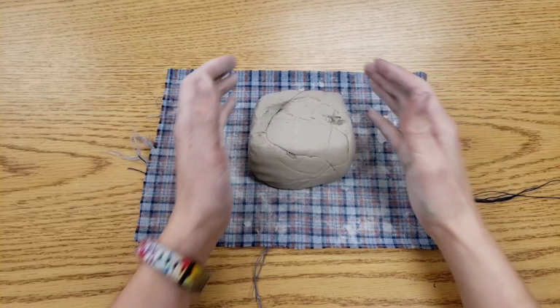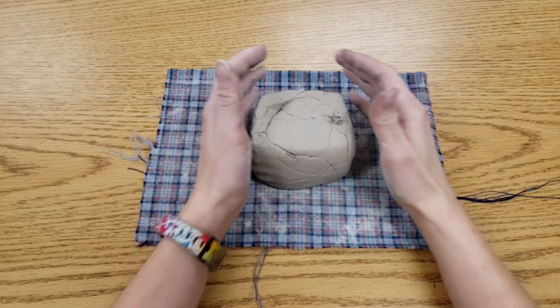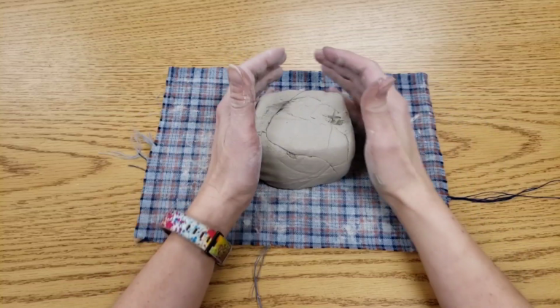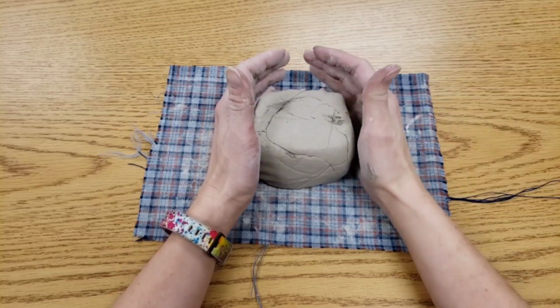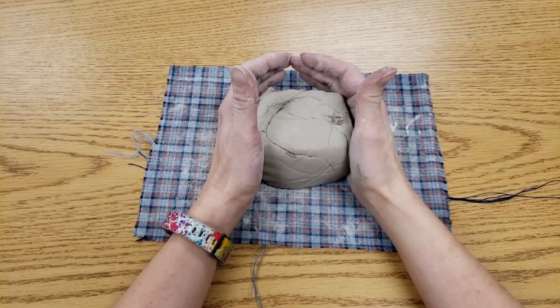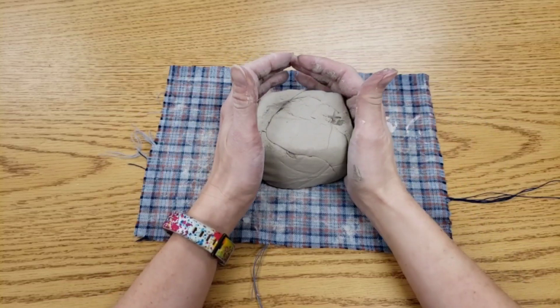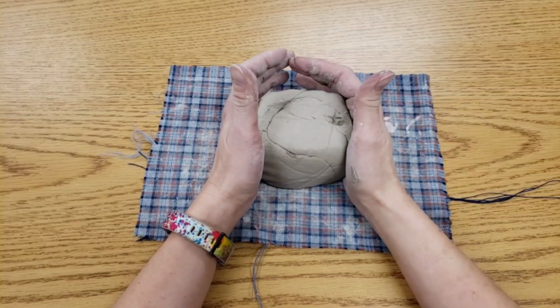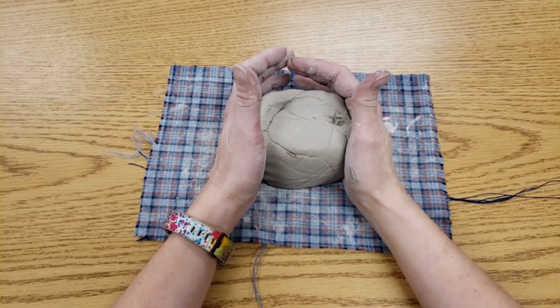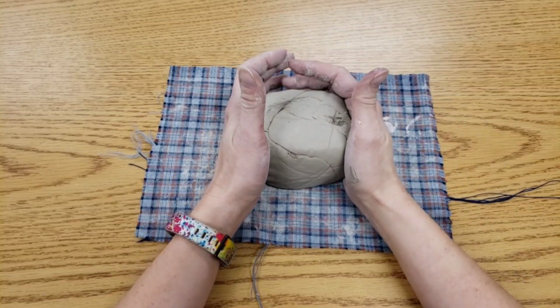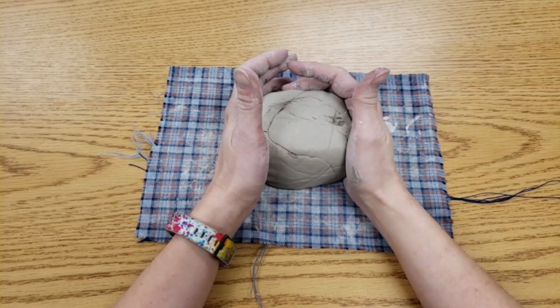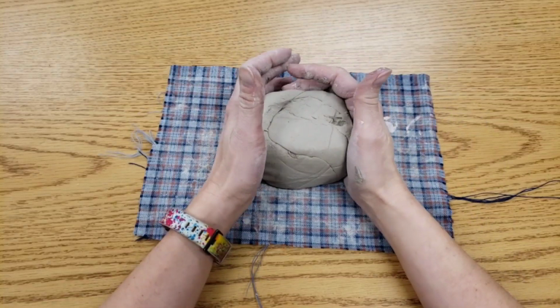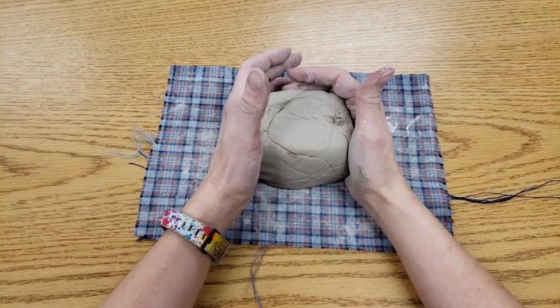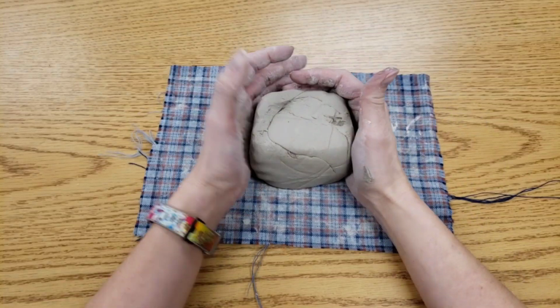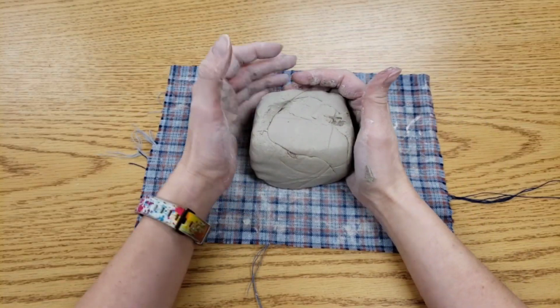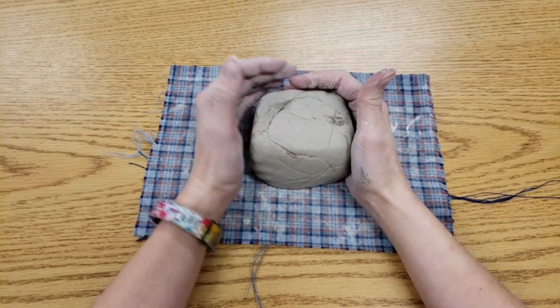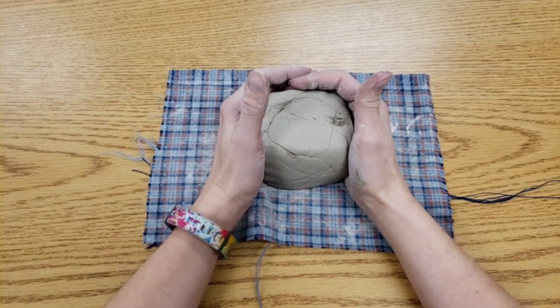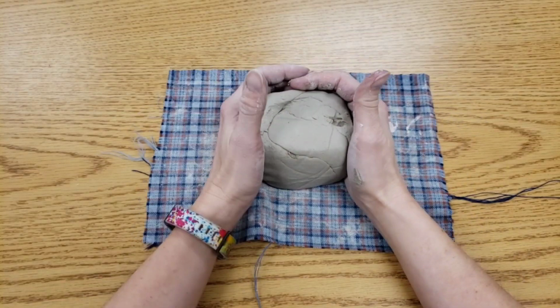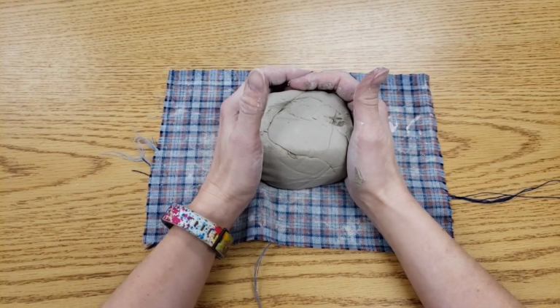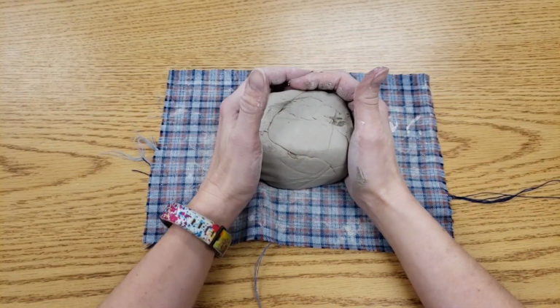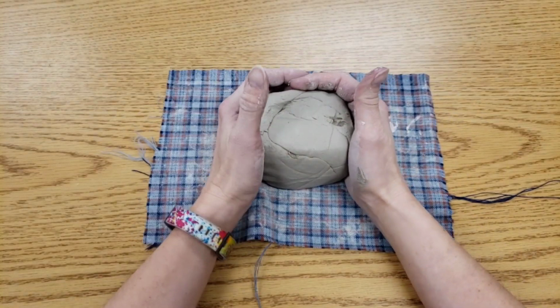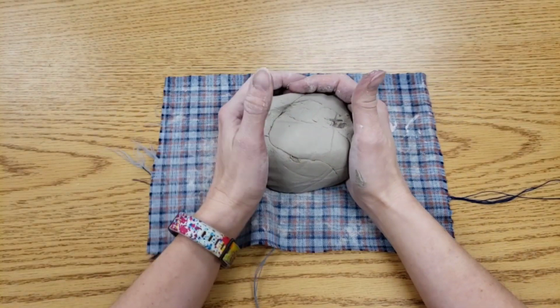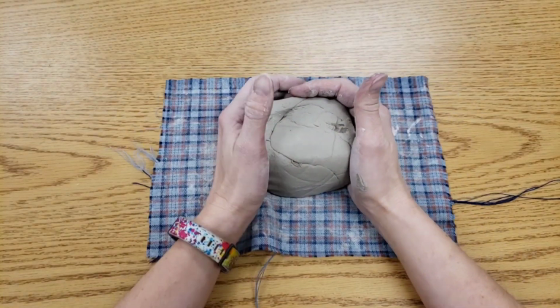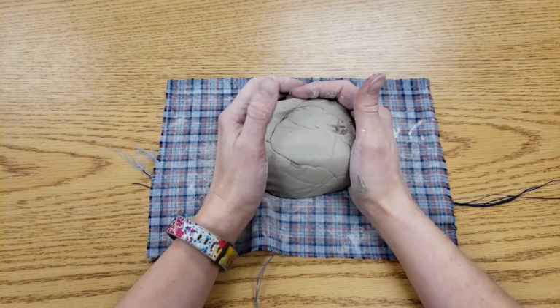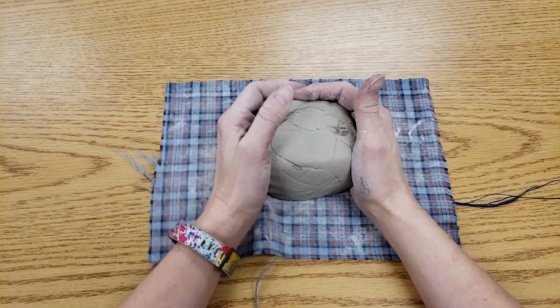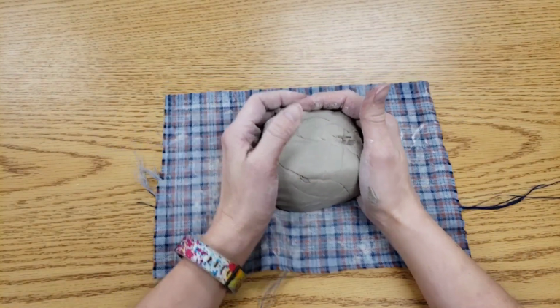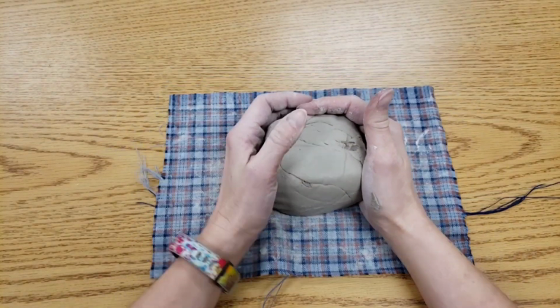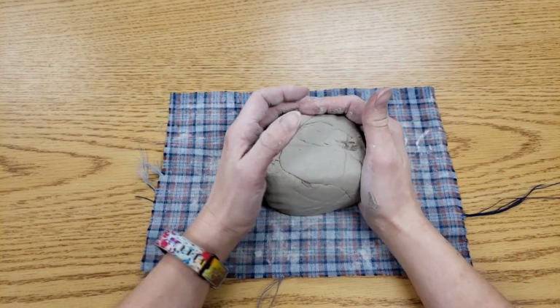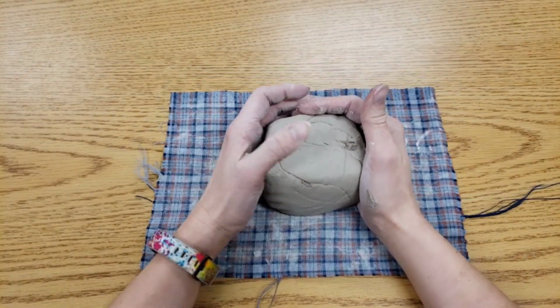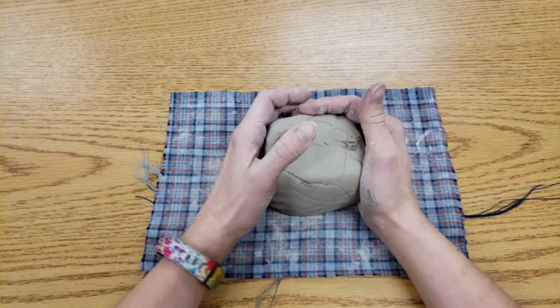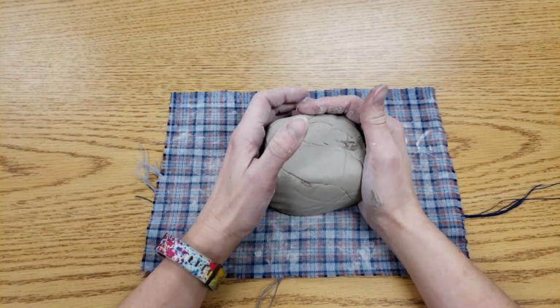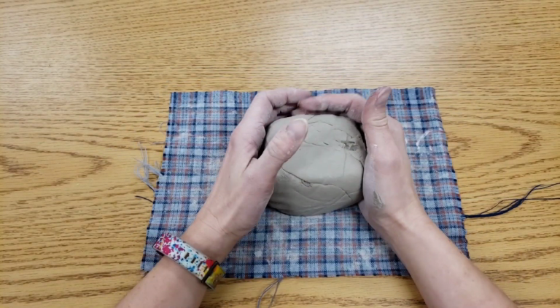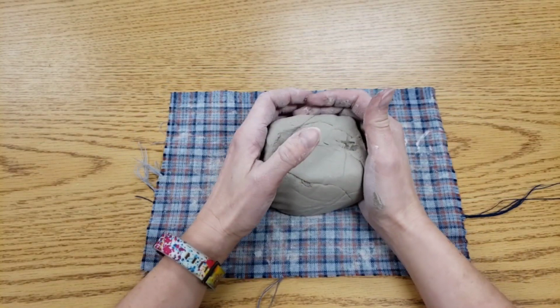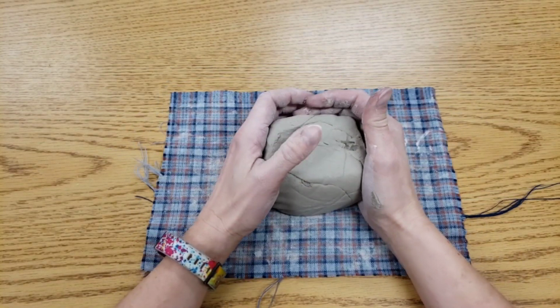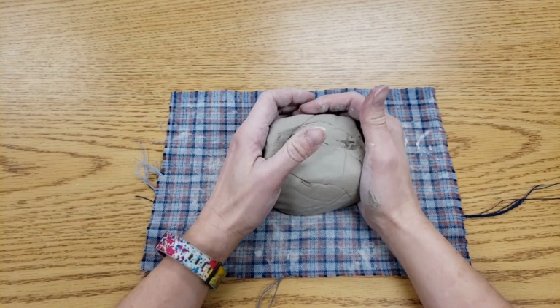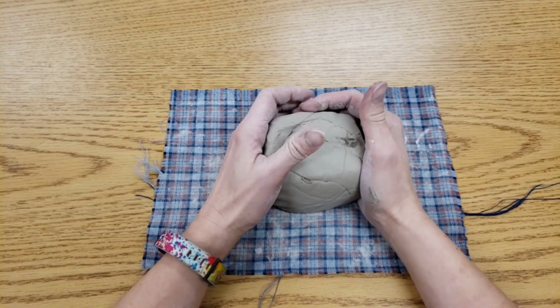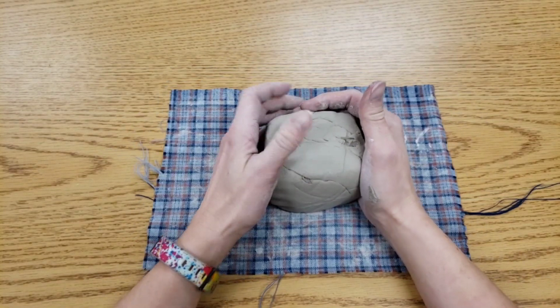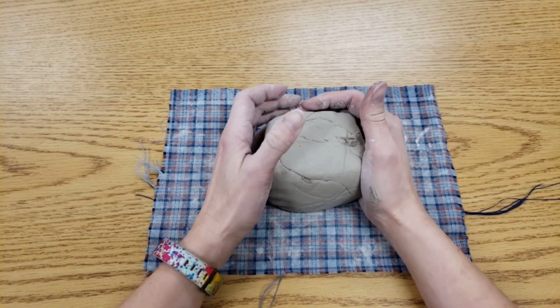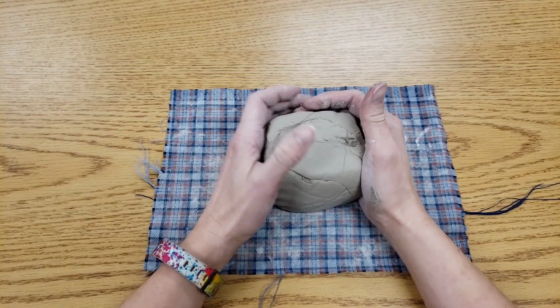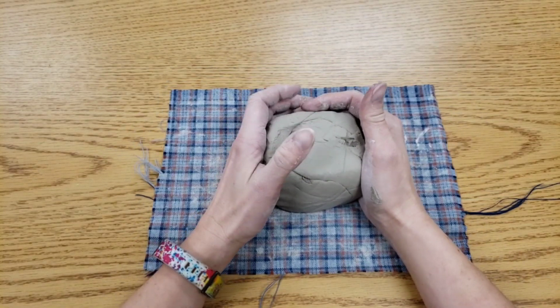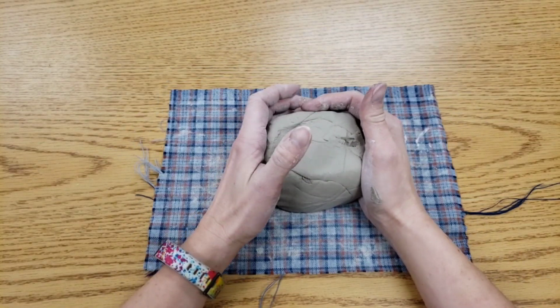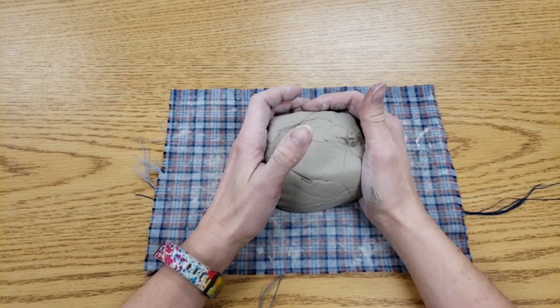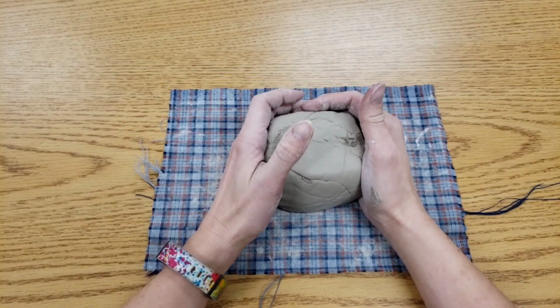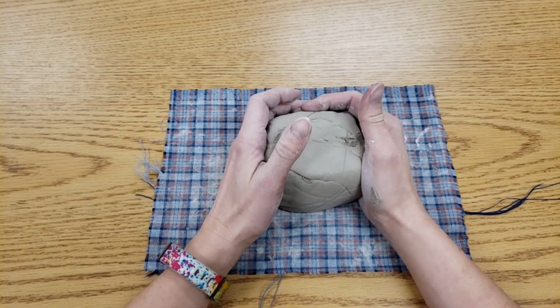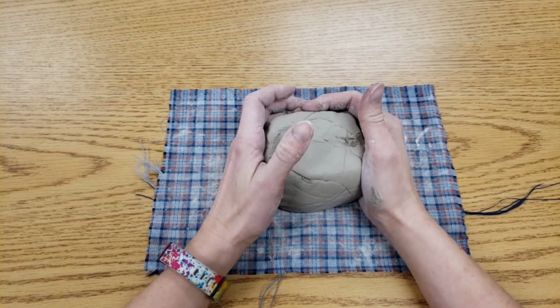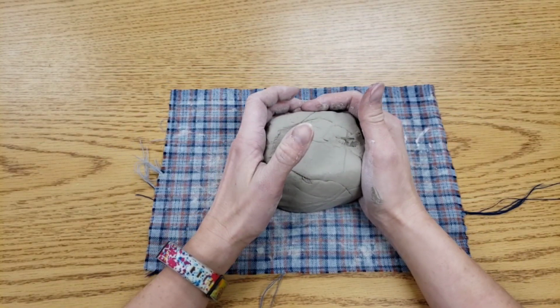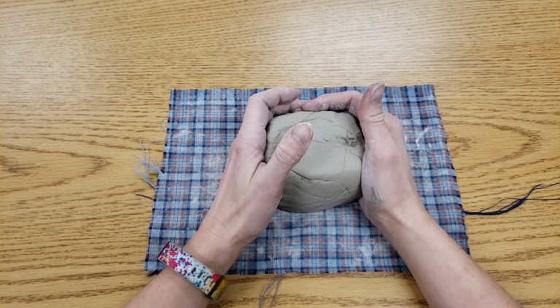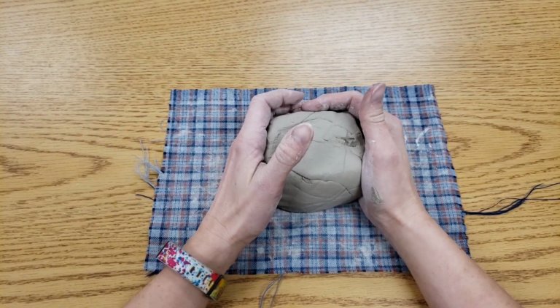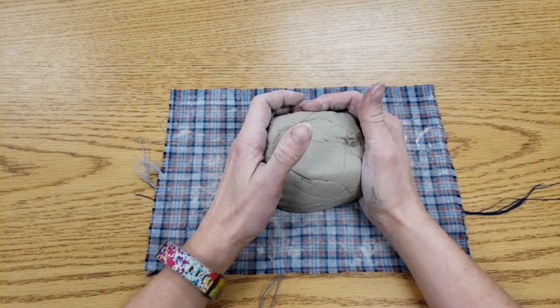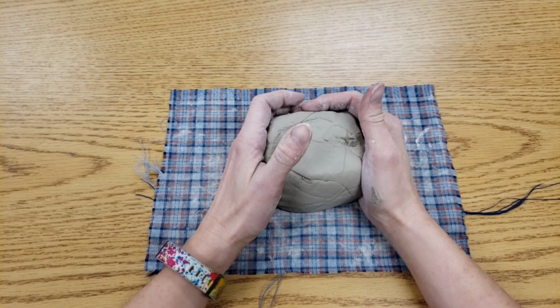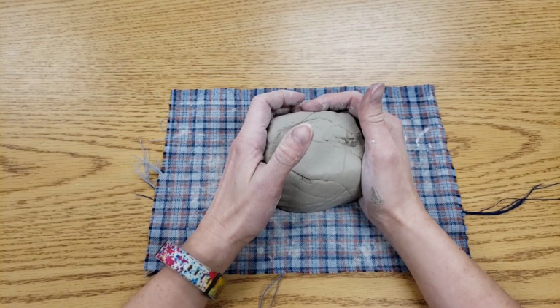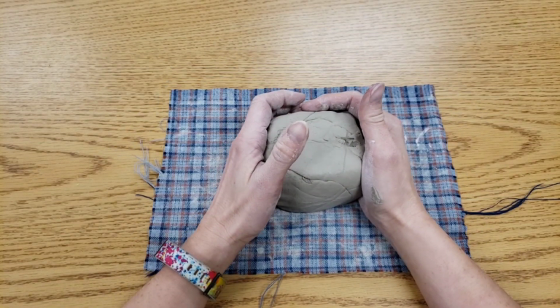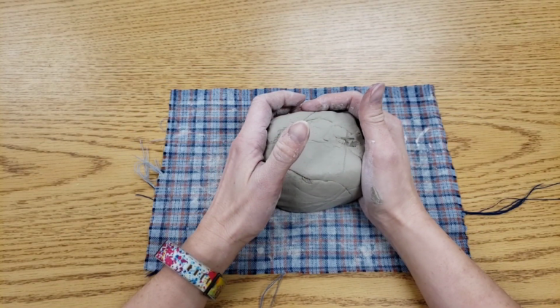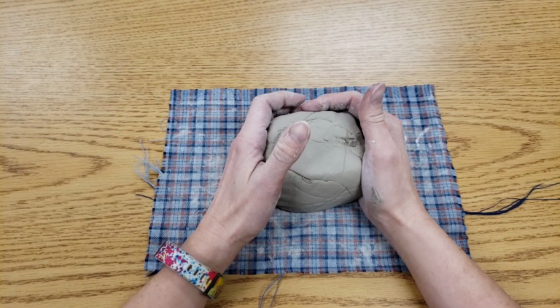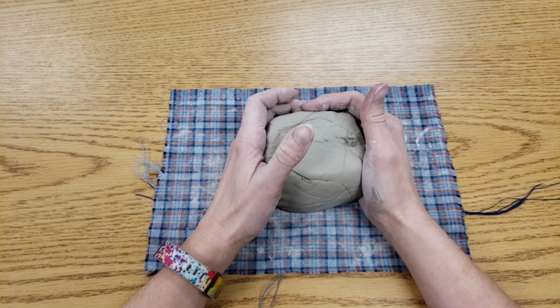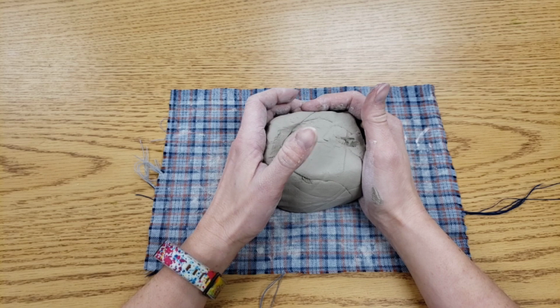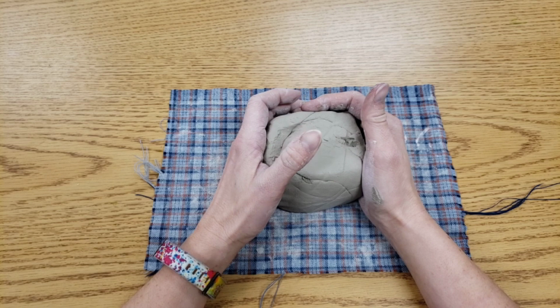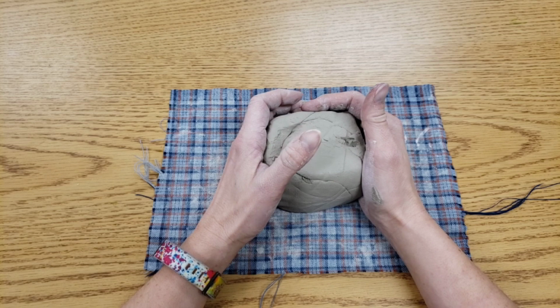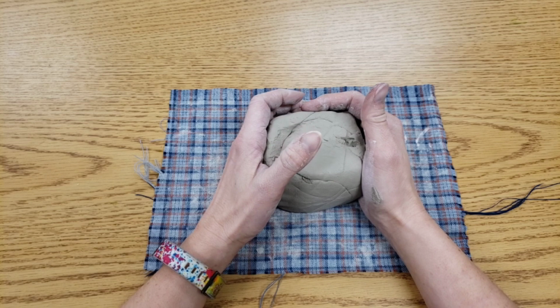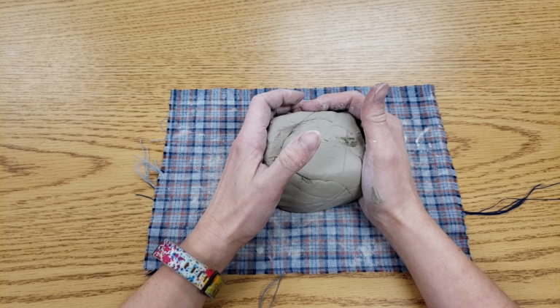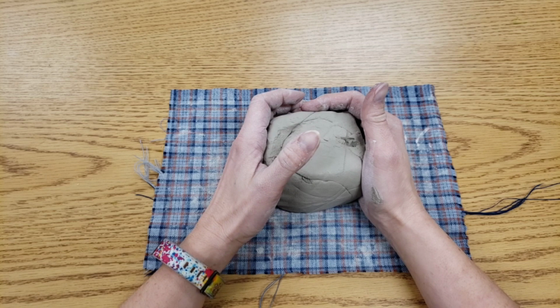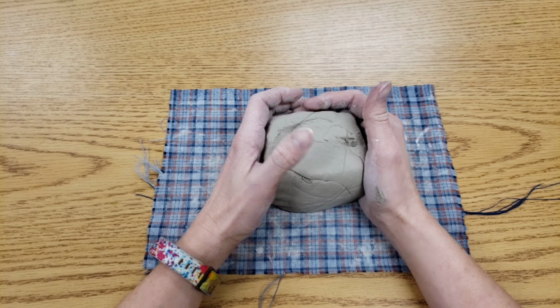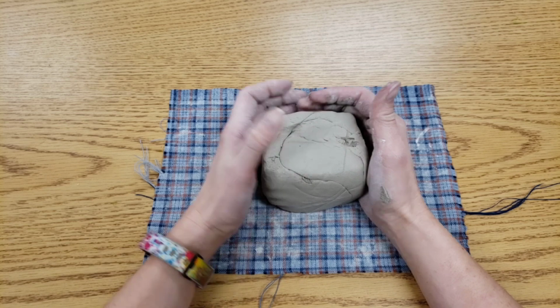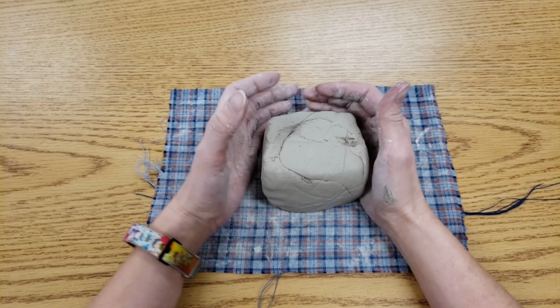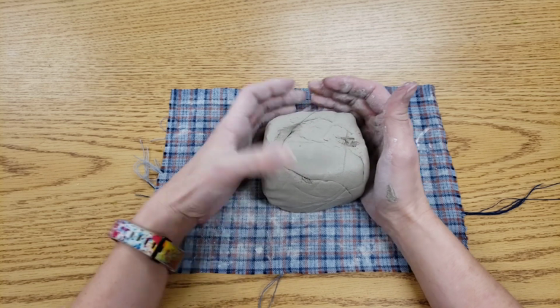Hello artists! Today we're going to learn how to make a box brooch inspired by Viking art.